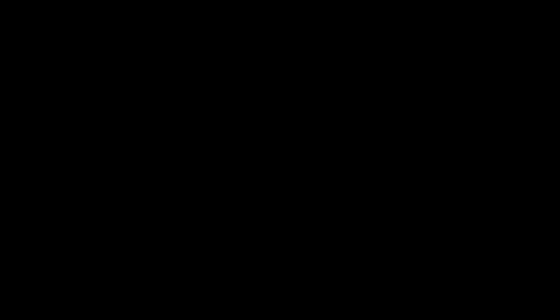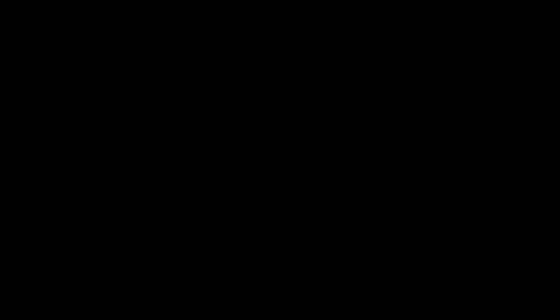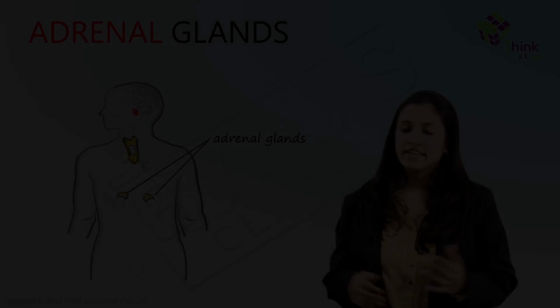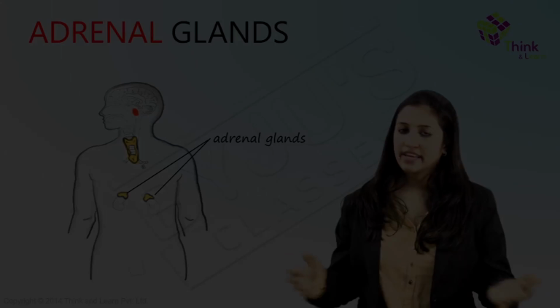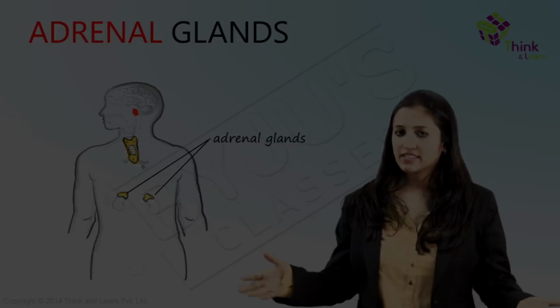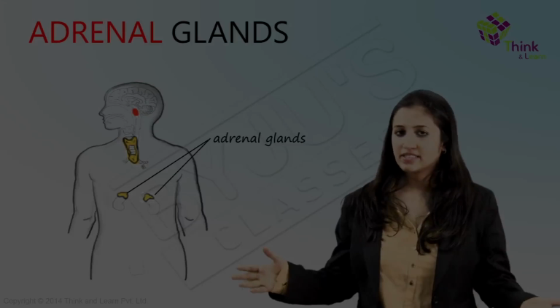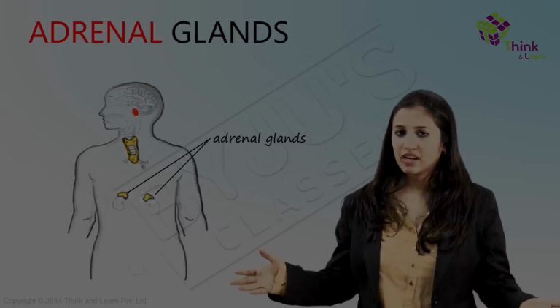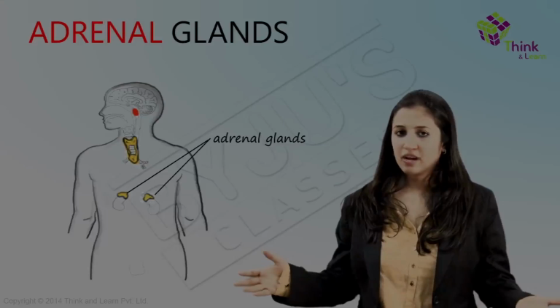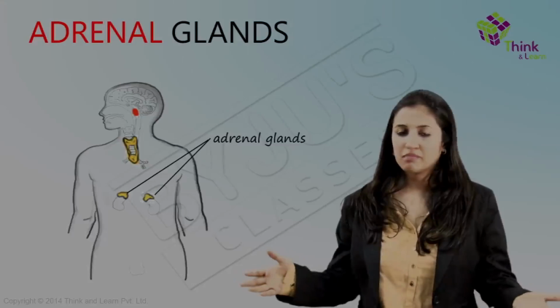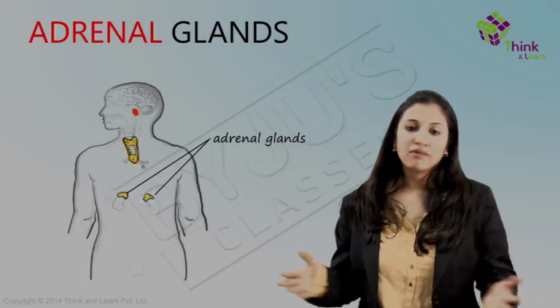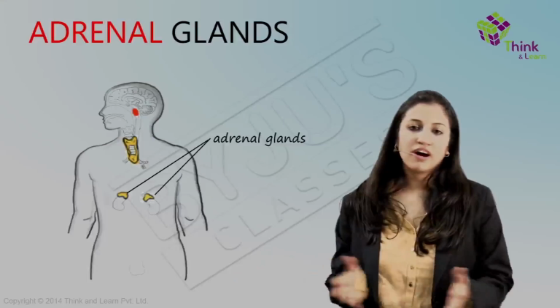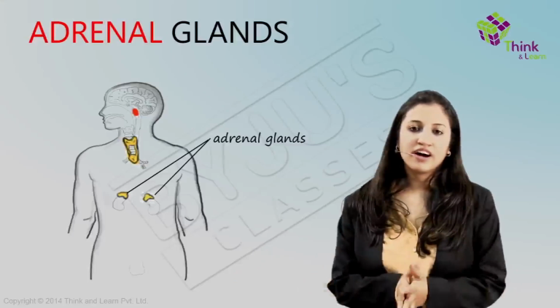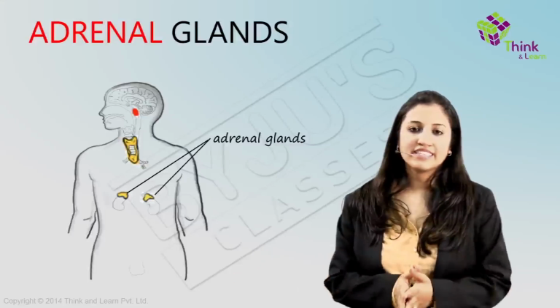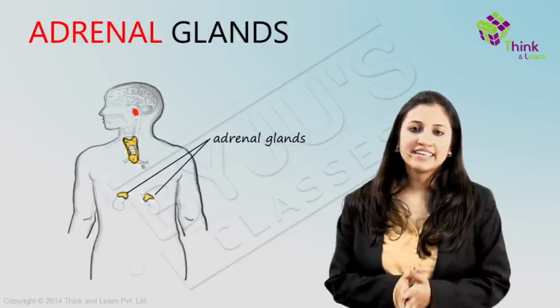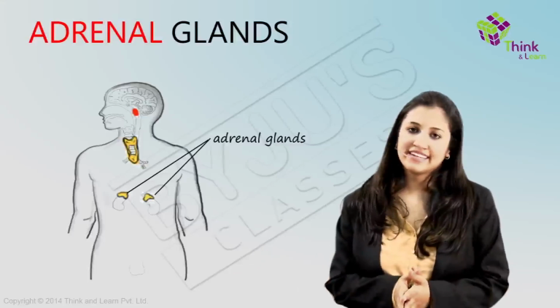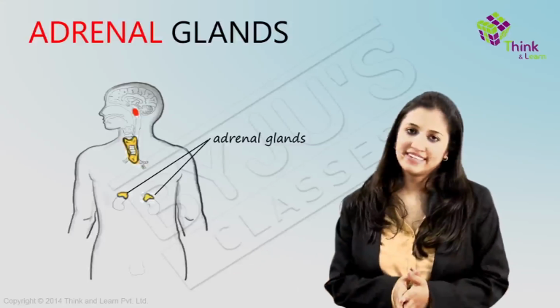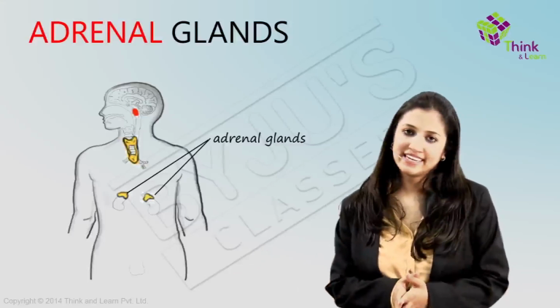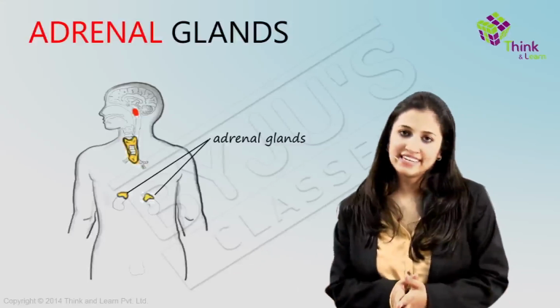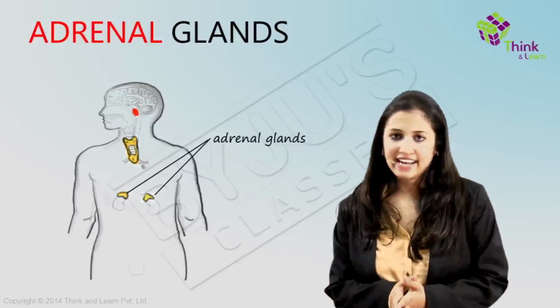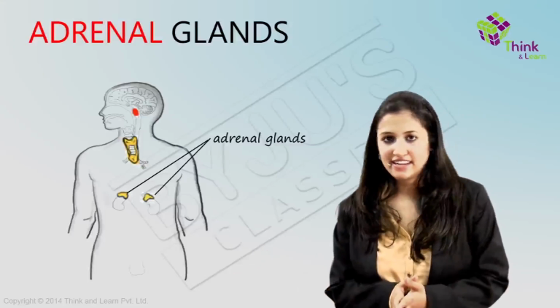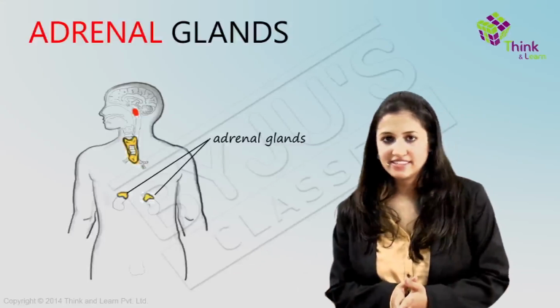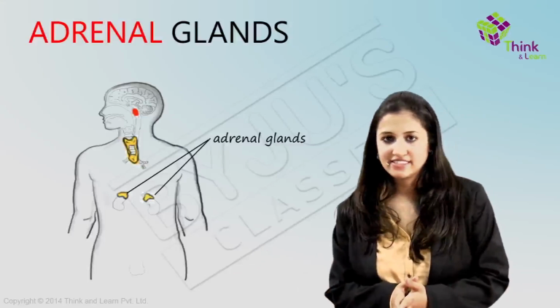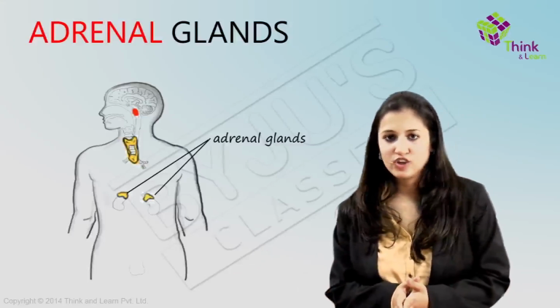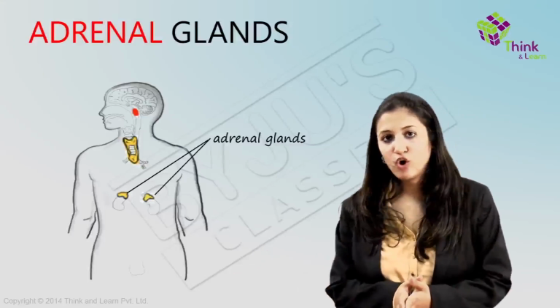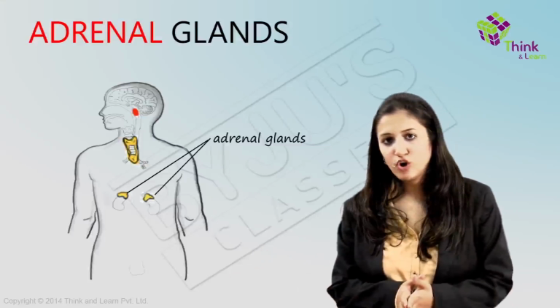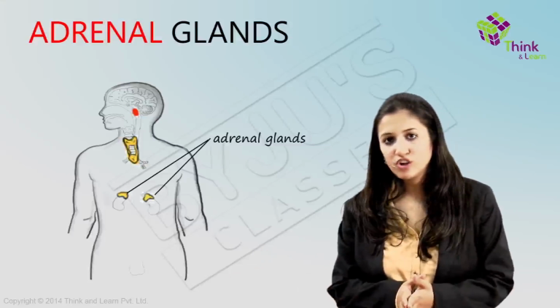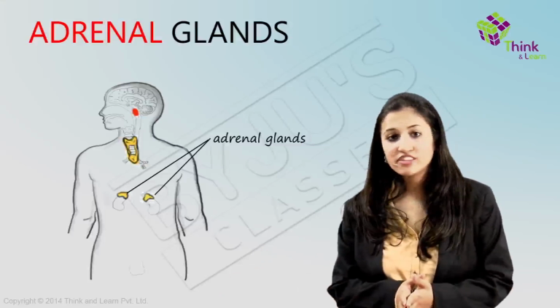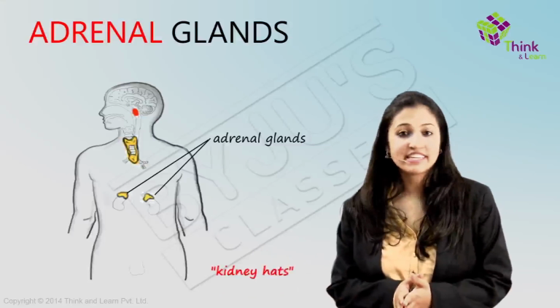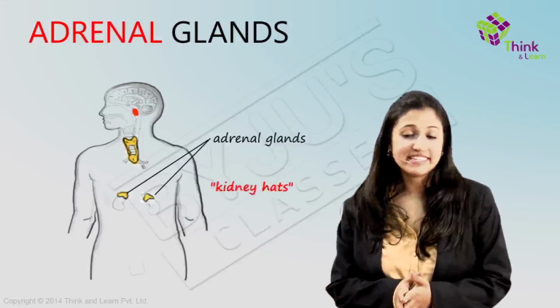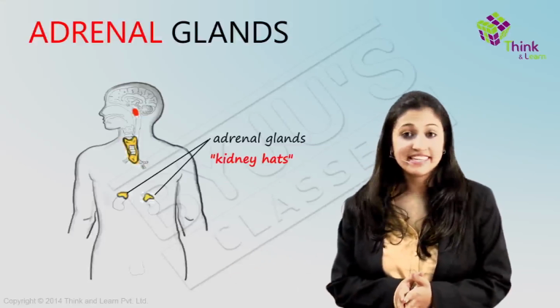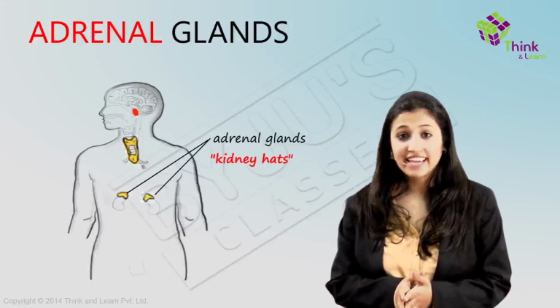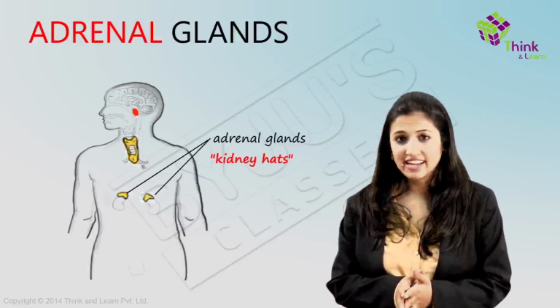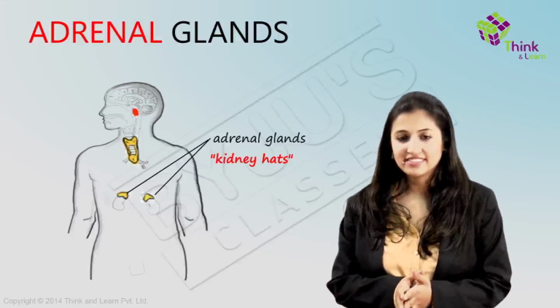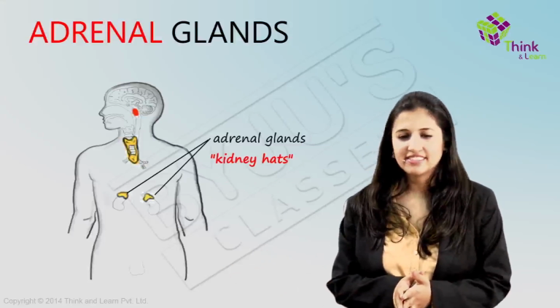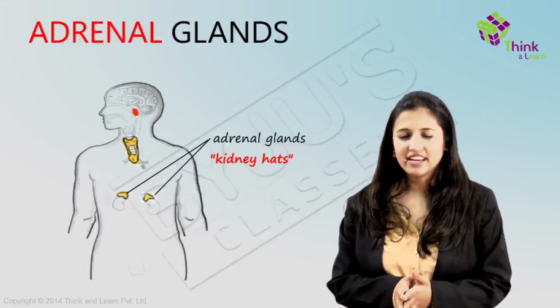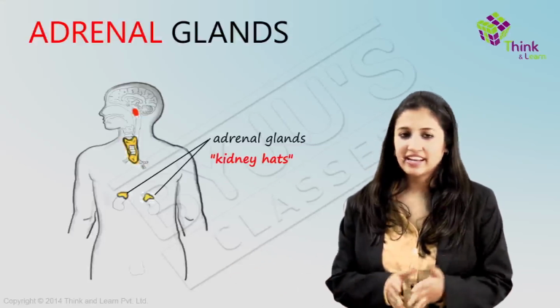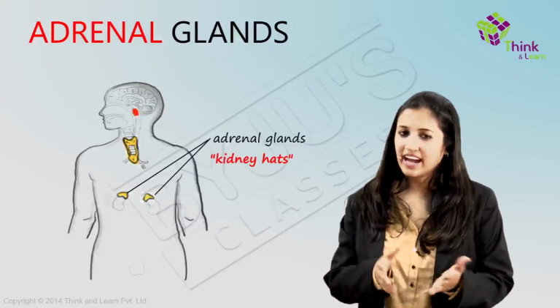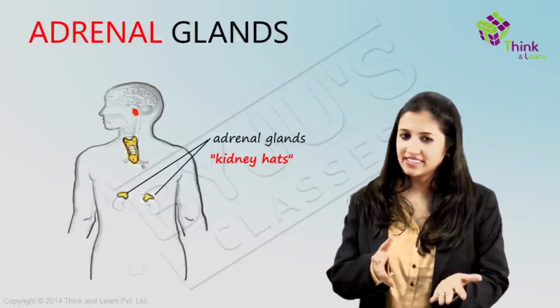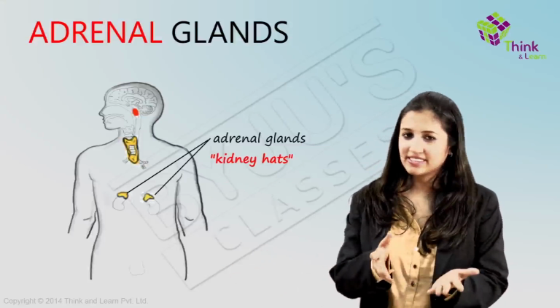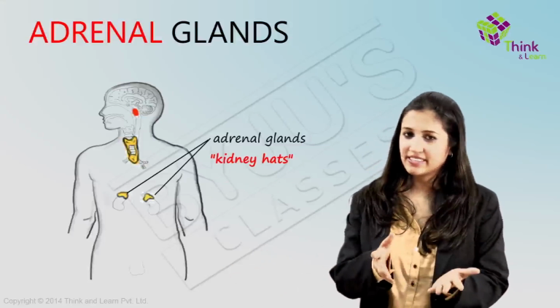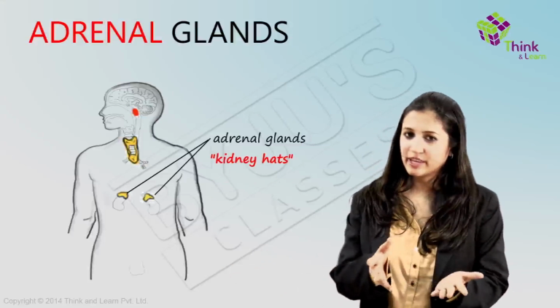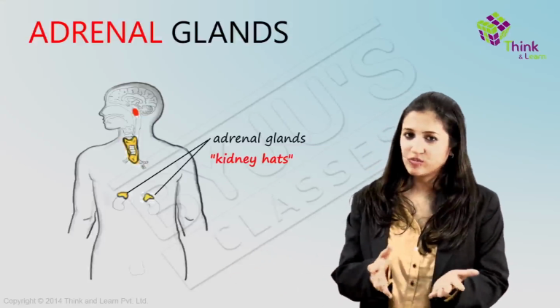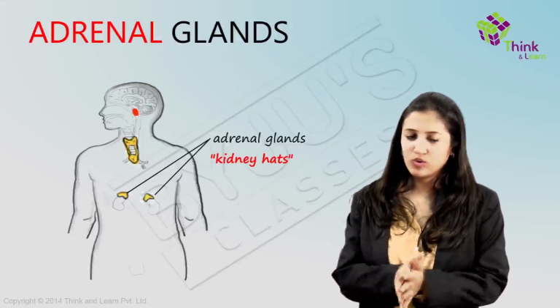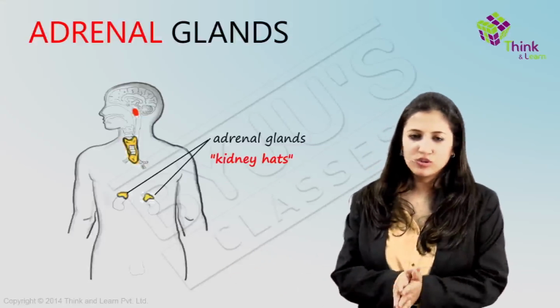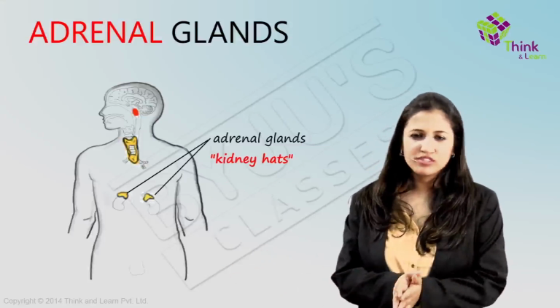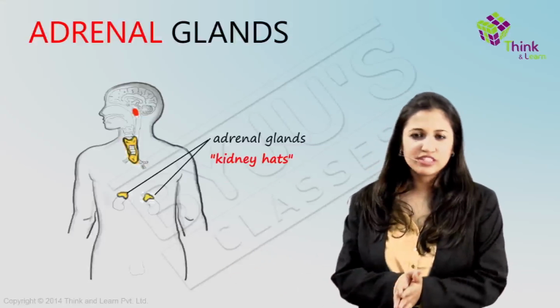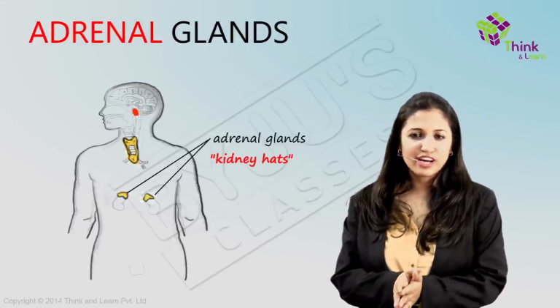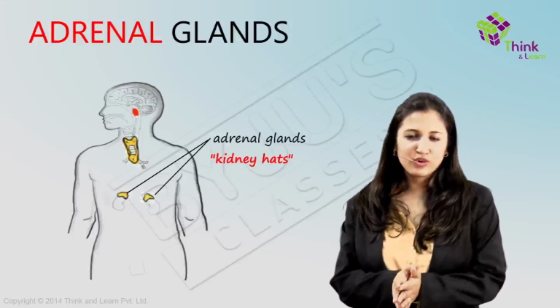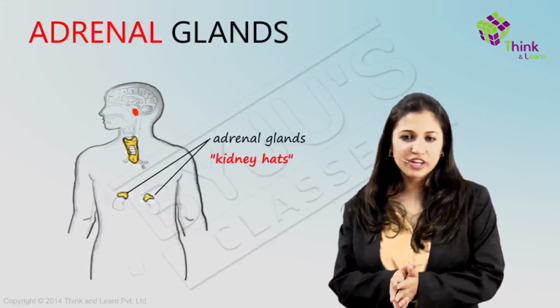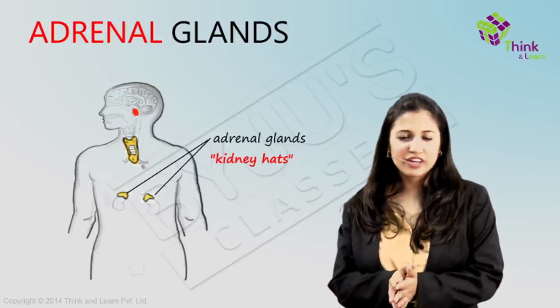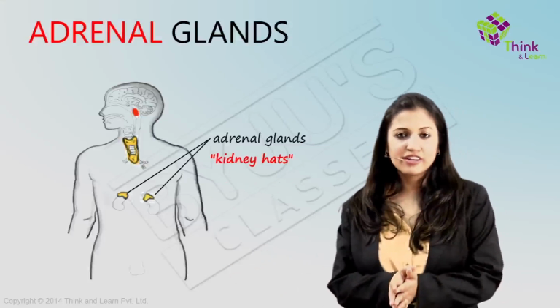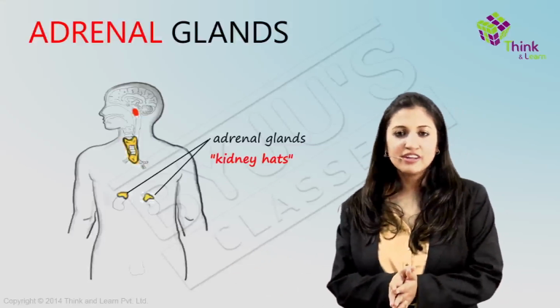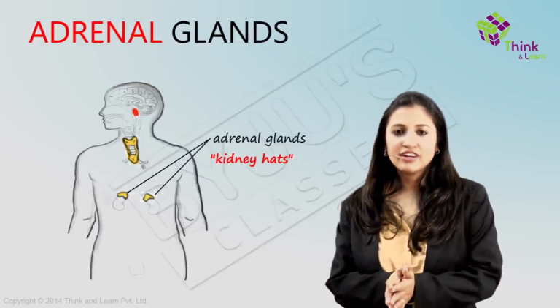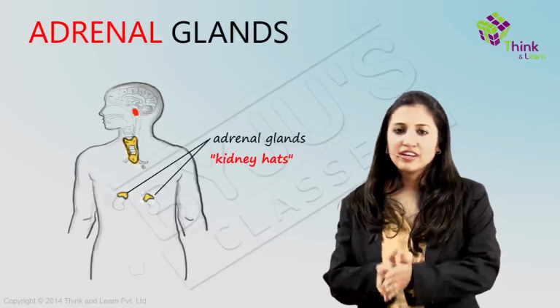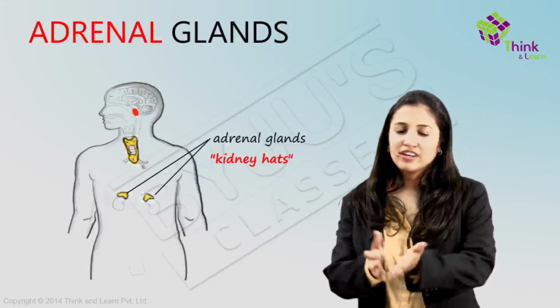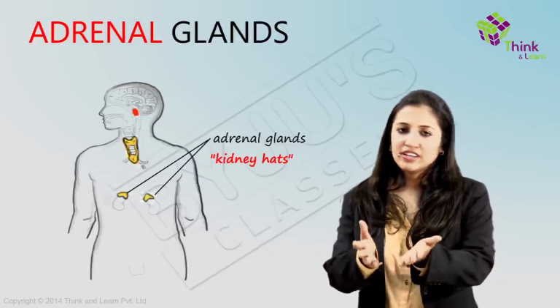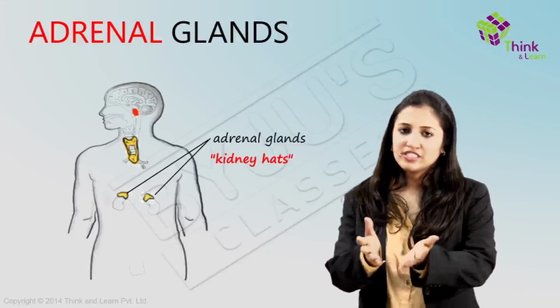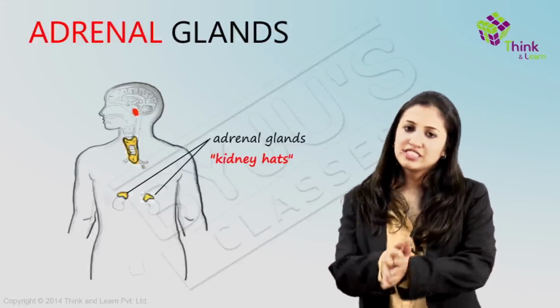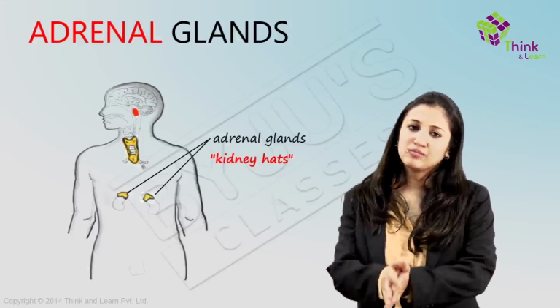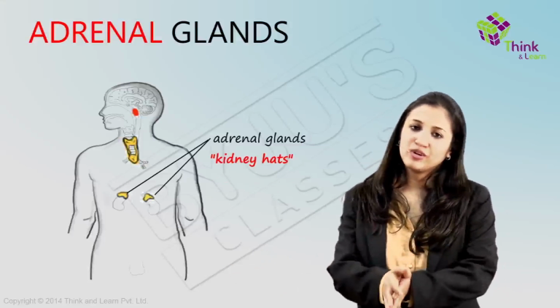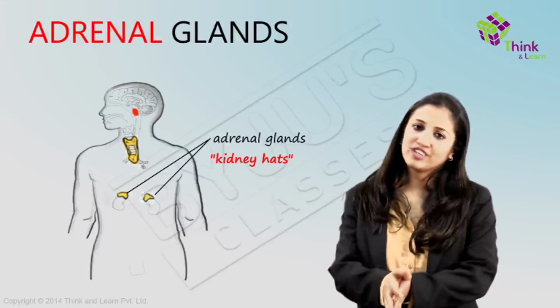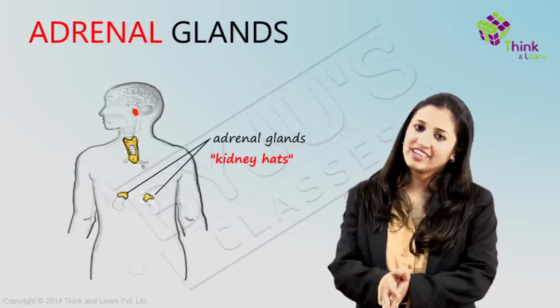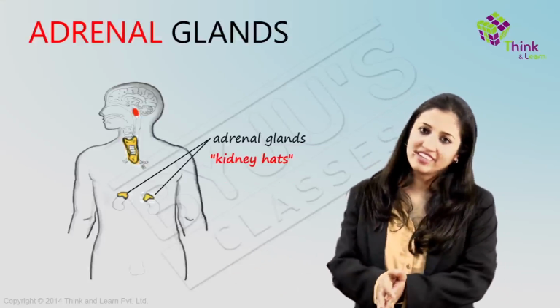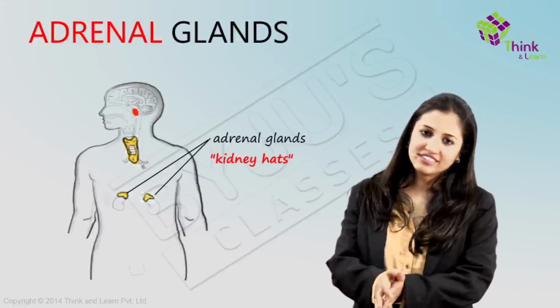Next up are the adrenal glands, or the kidney hands, and as the name goes, they are located just above the kidneys.